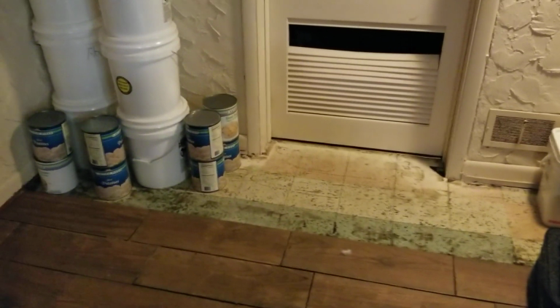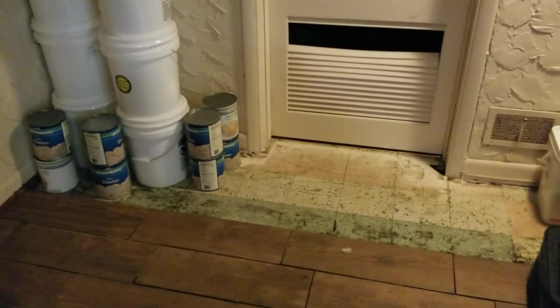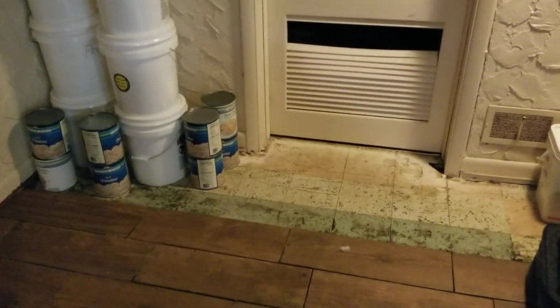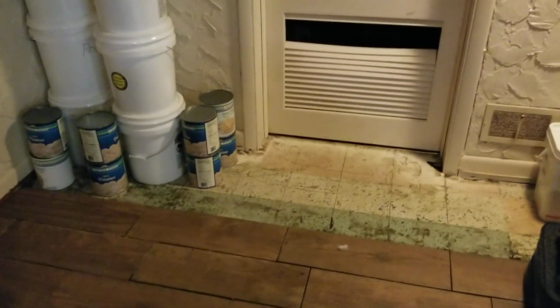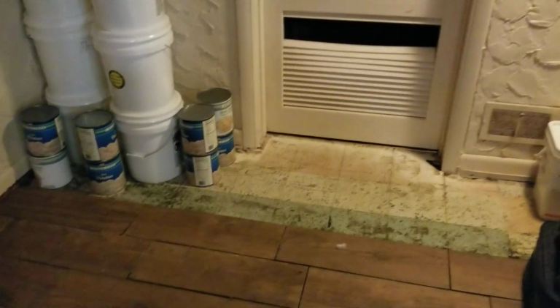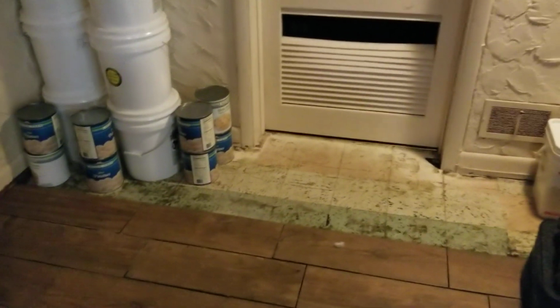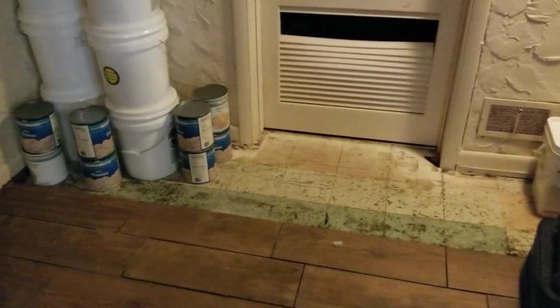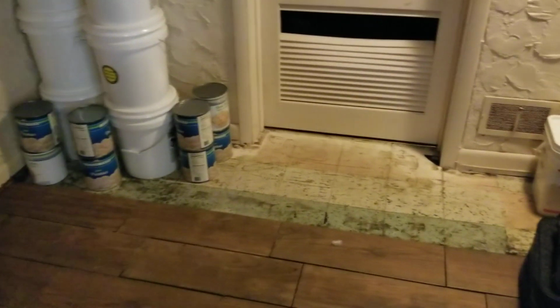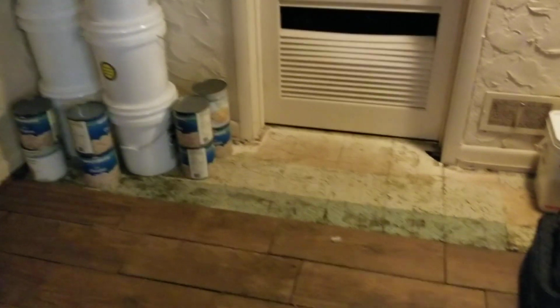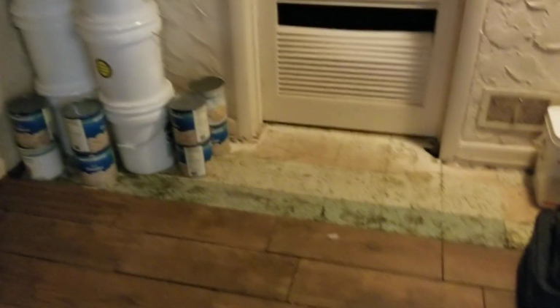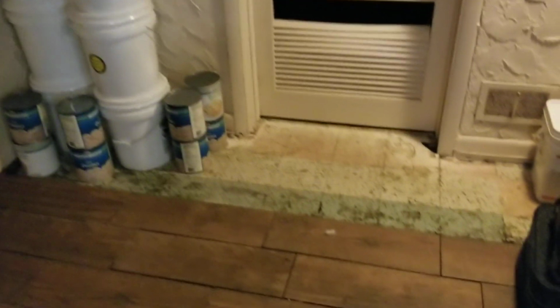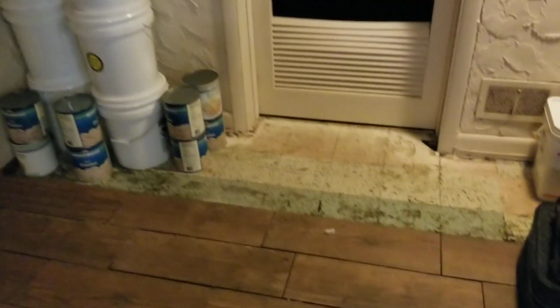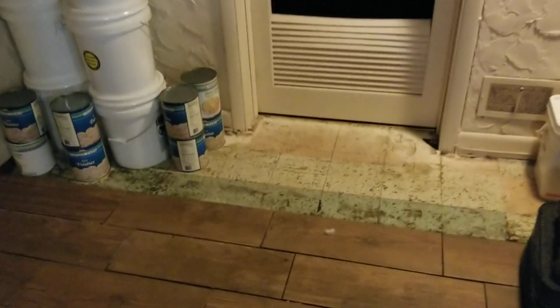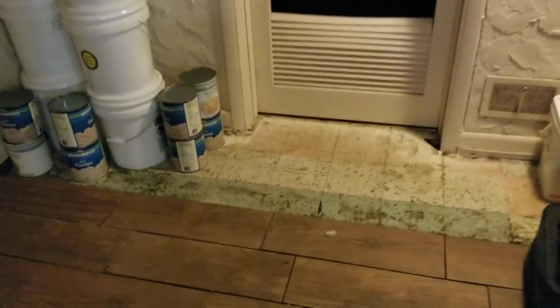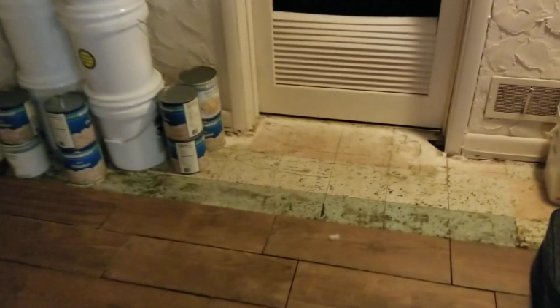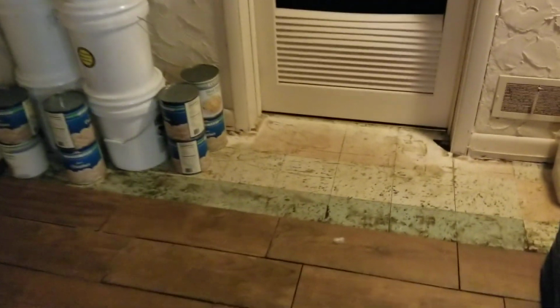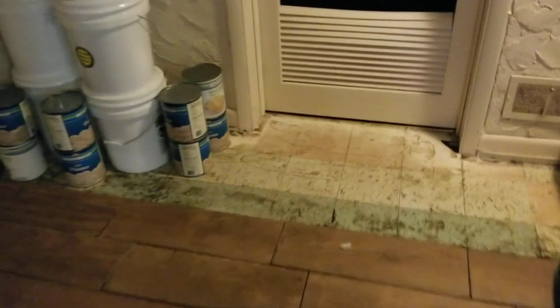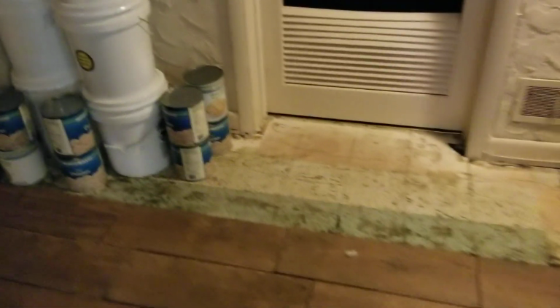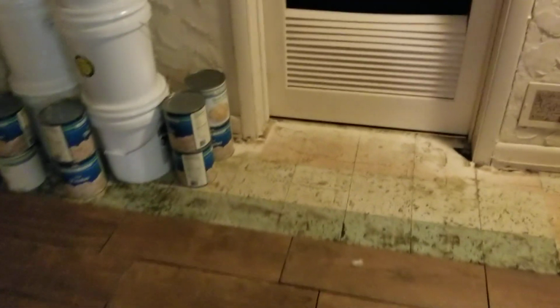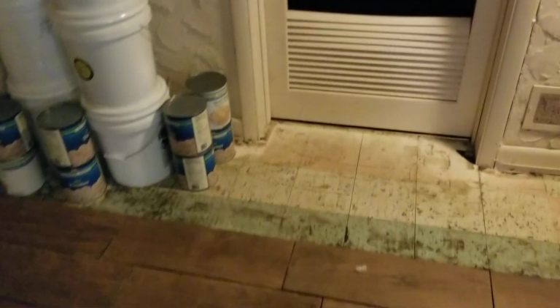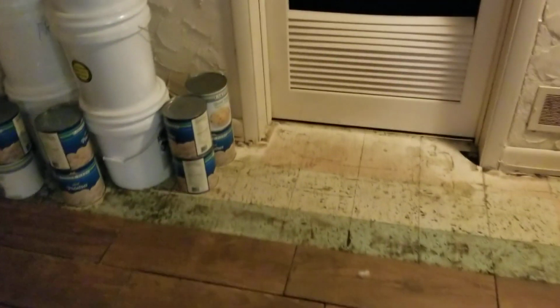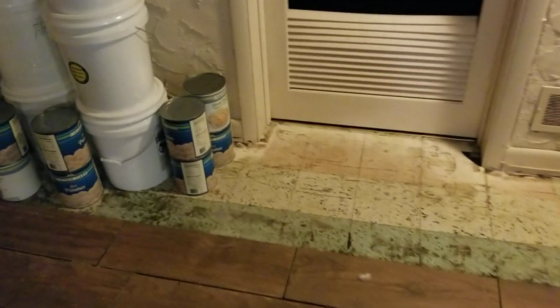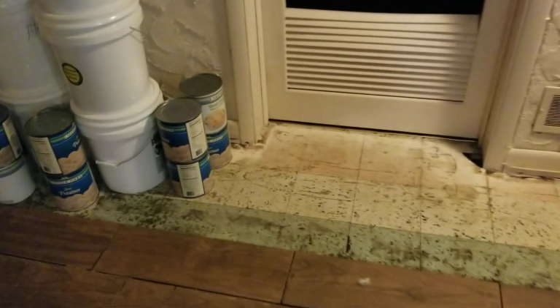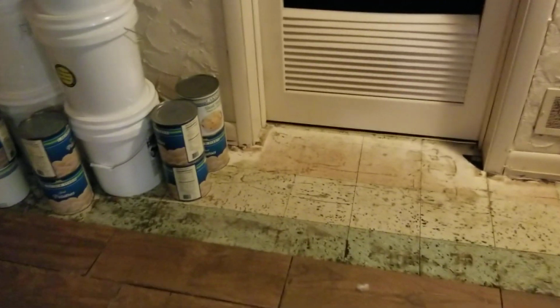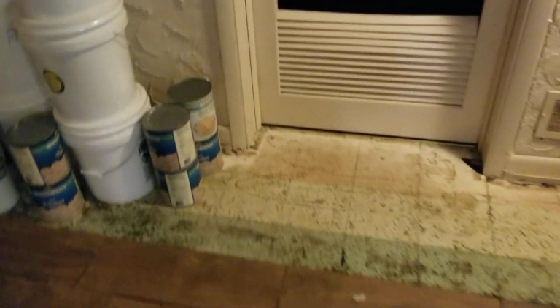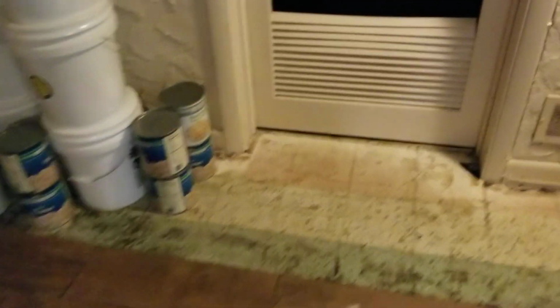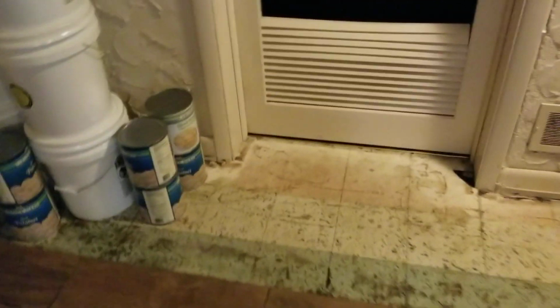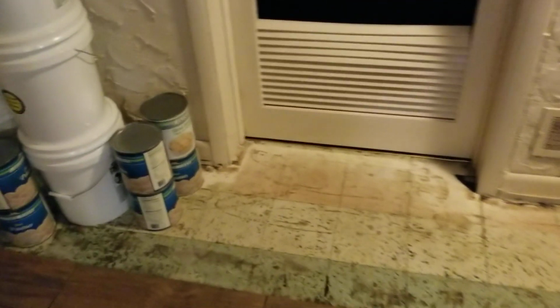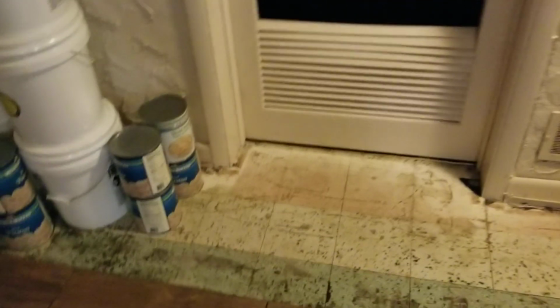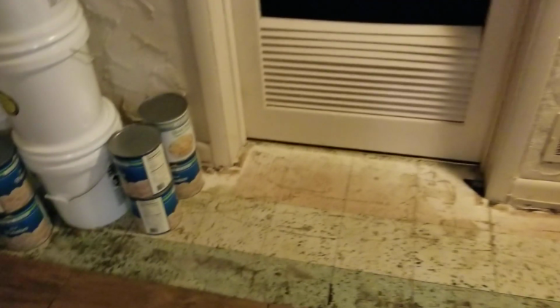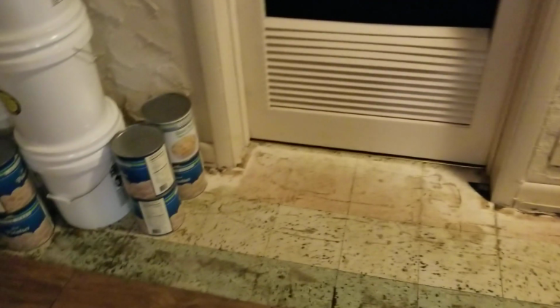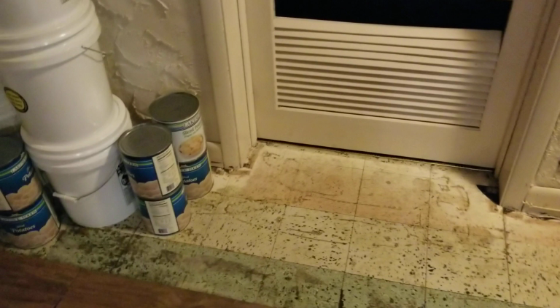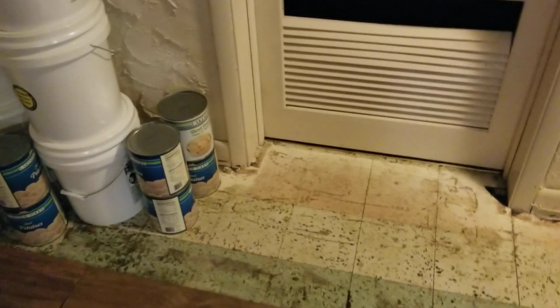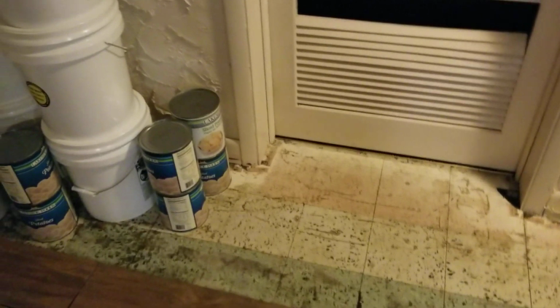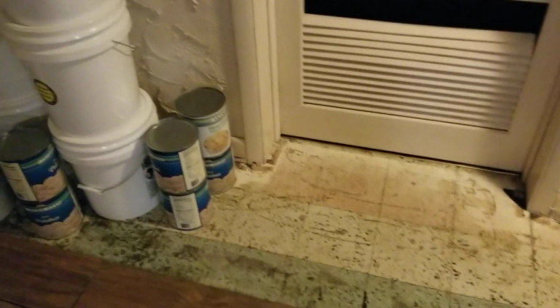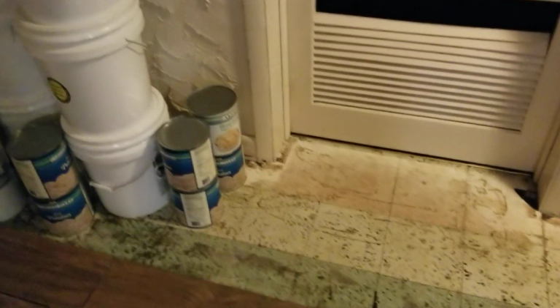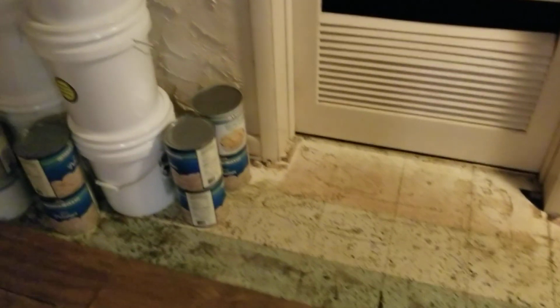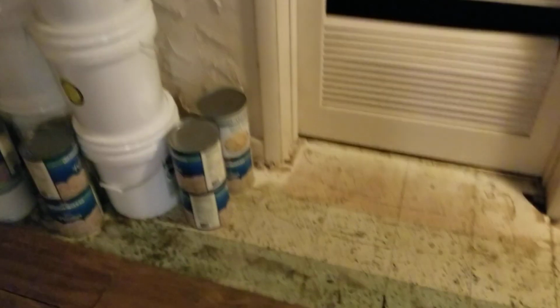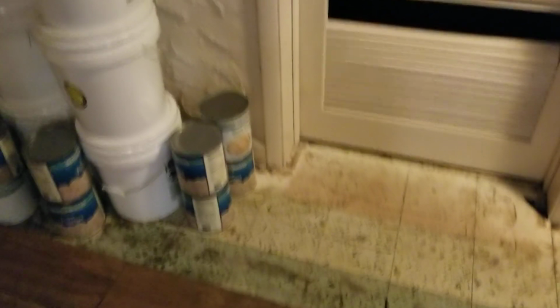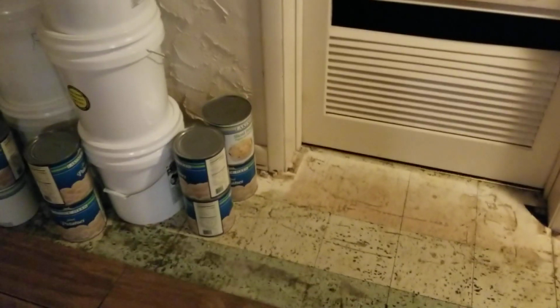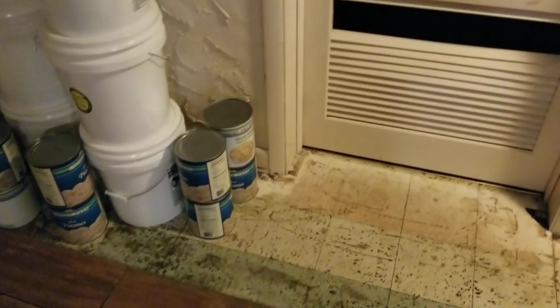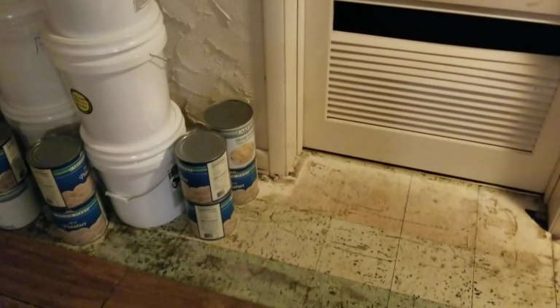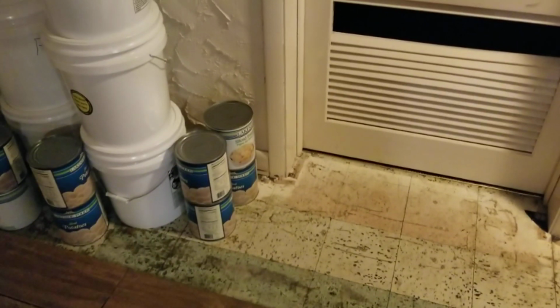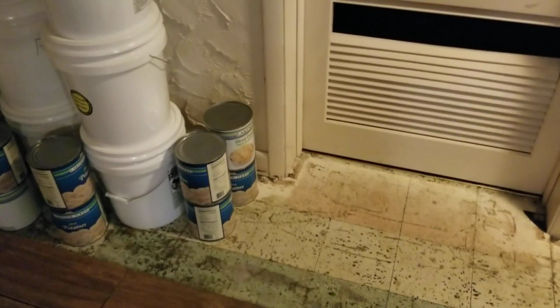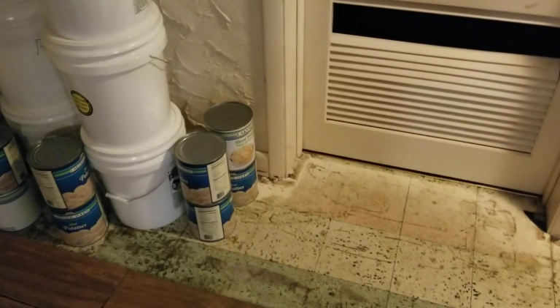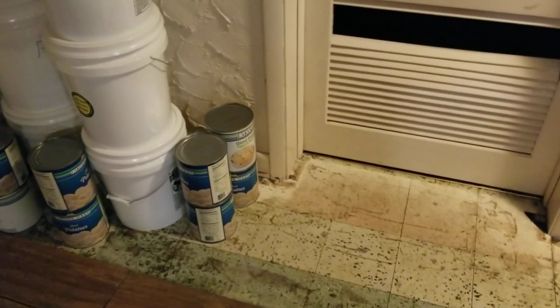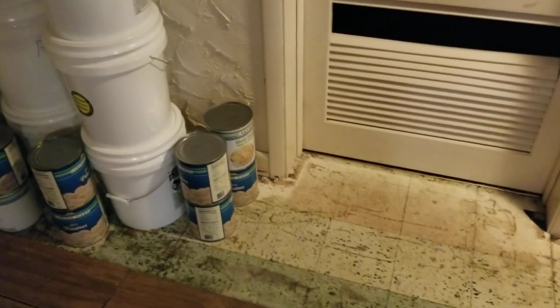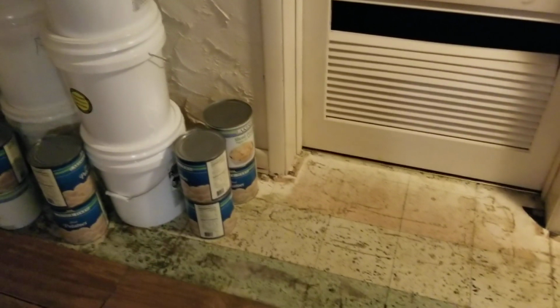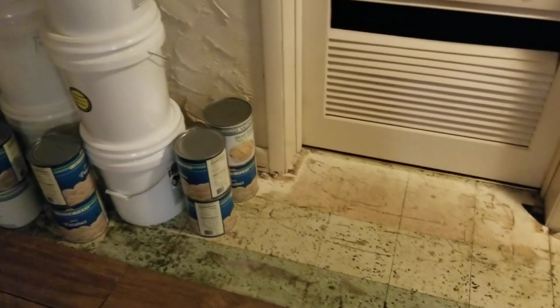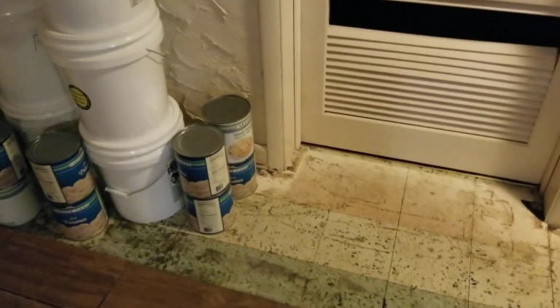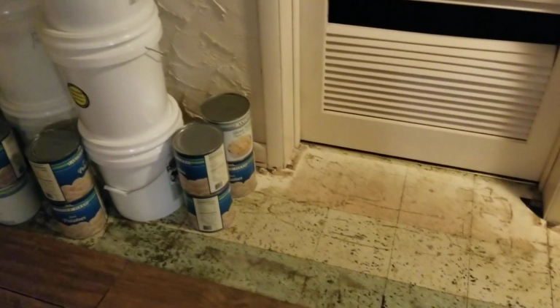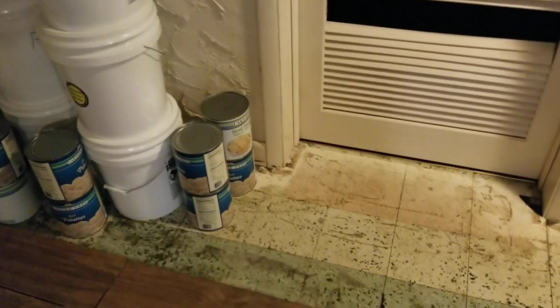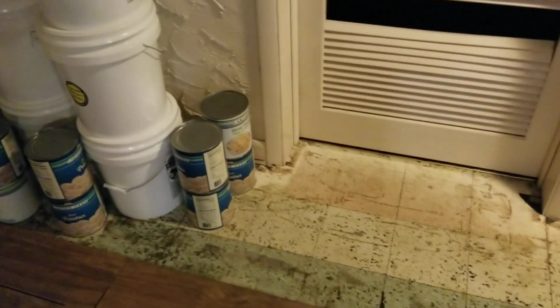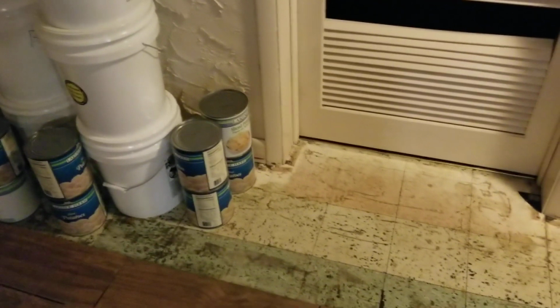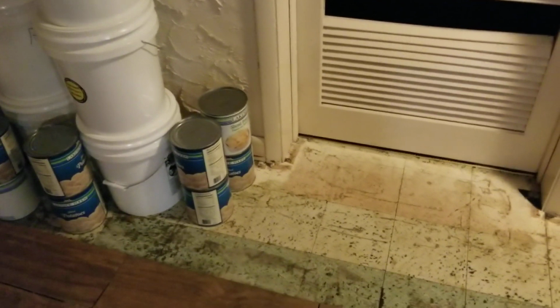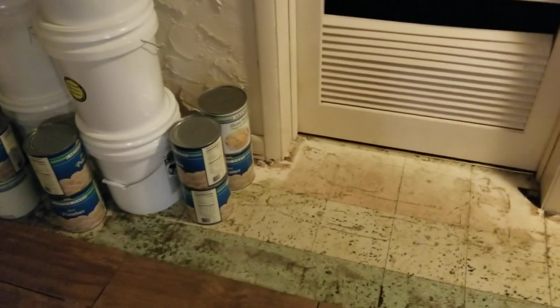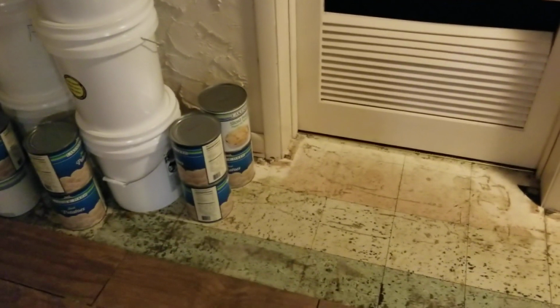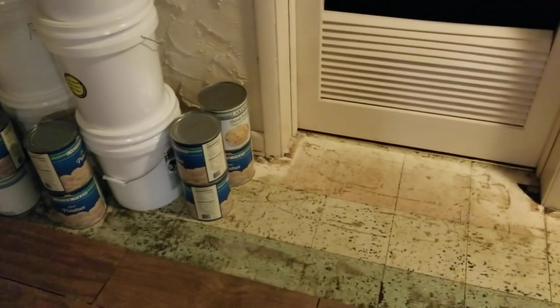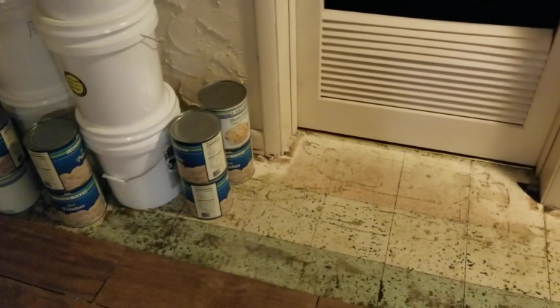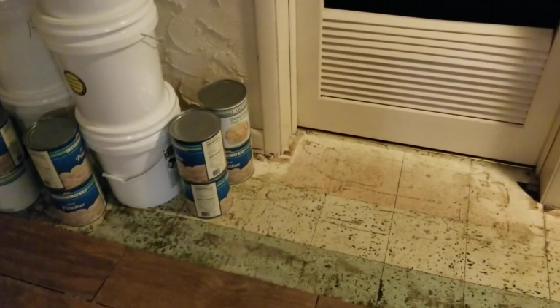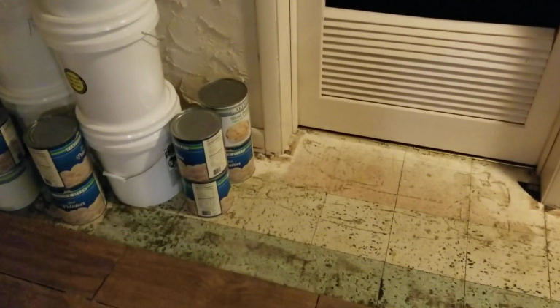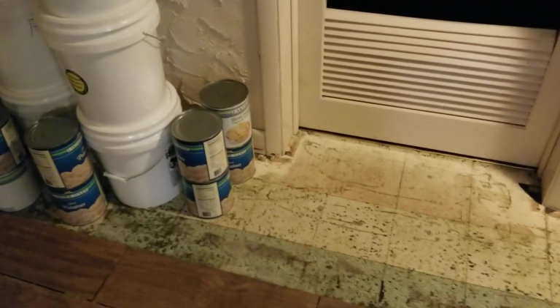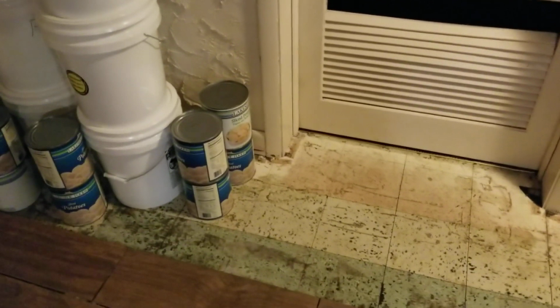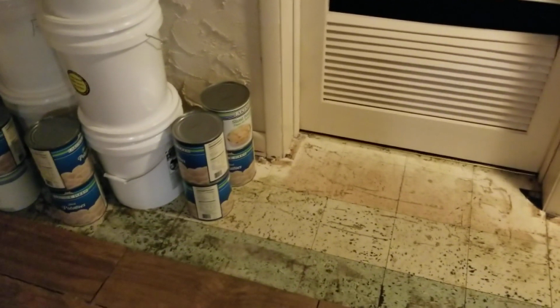Good morning, YouTube. This is Jim here with East Tennessee Preparedness. Wanted to show you some of the things I've been doing to get ready.